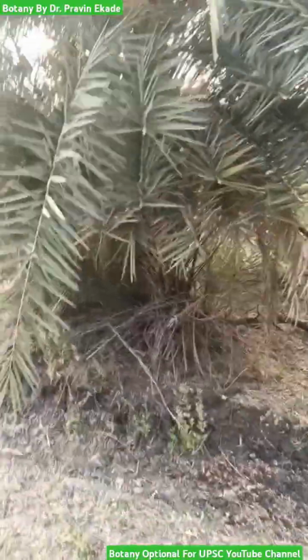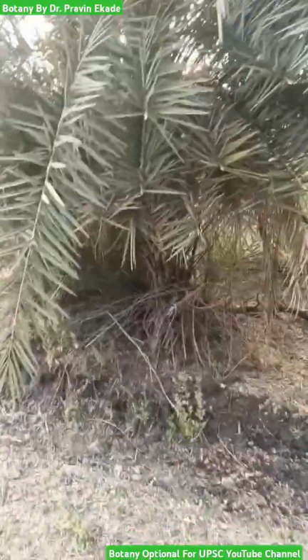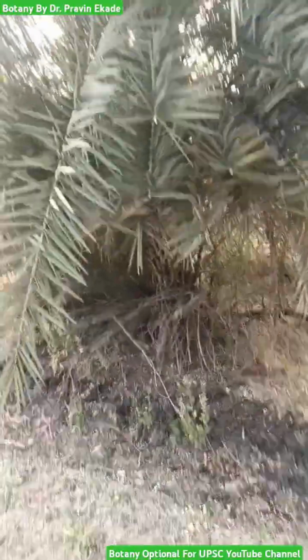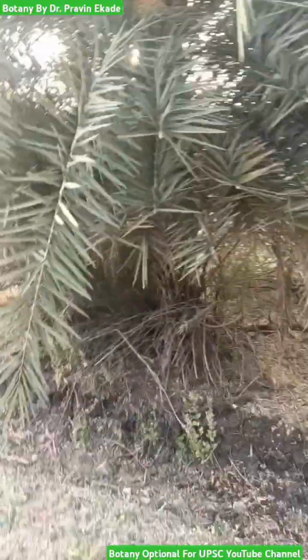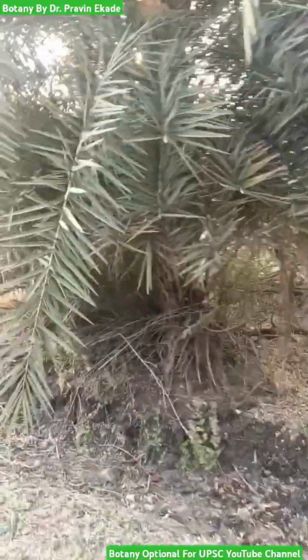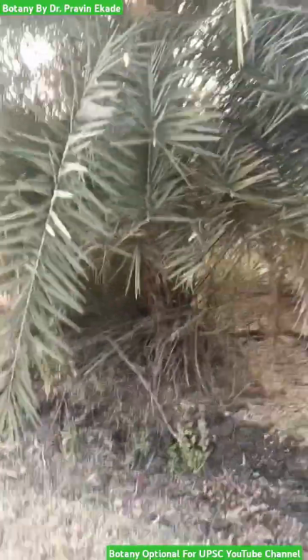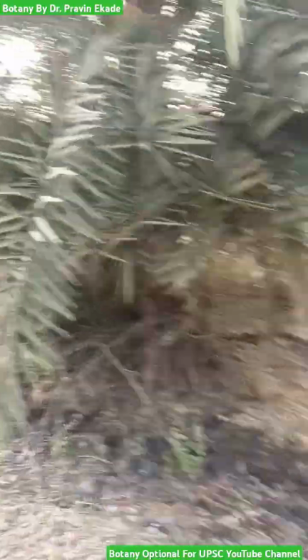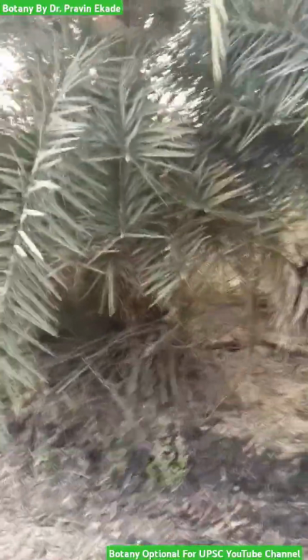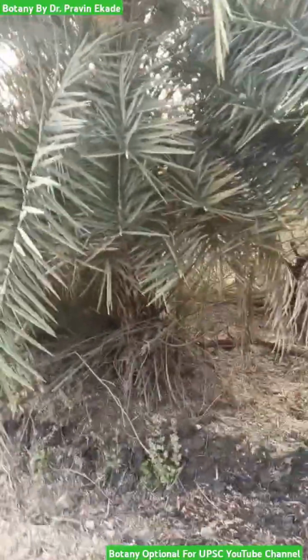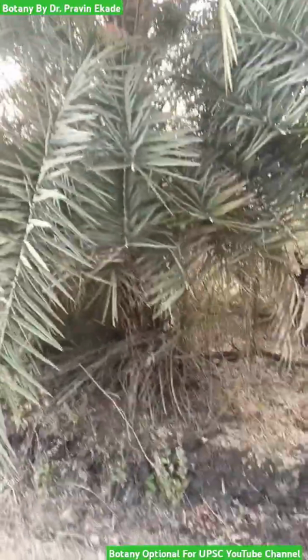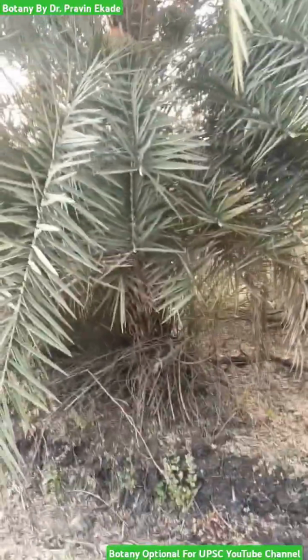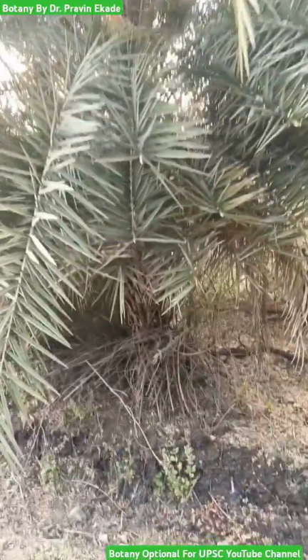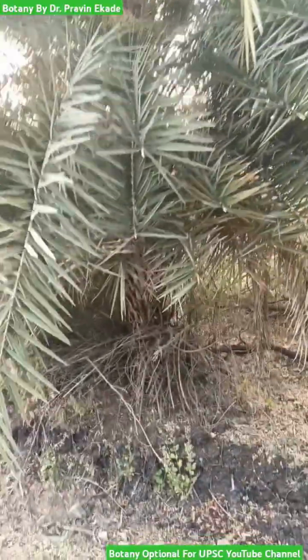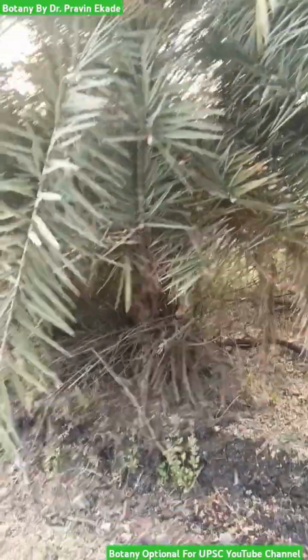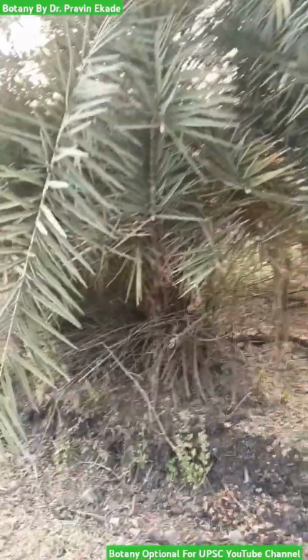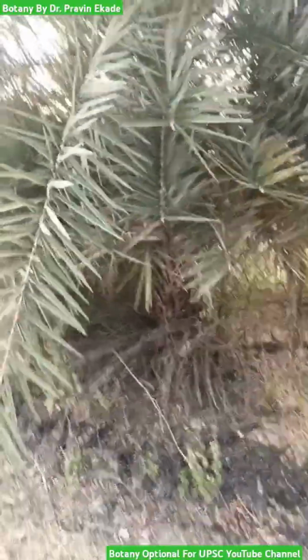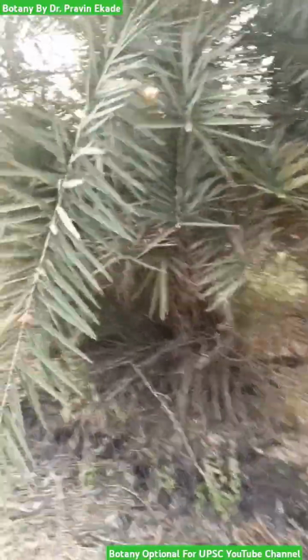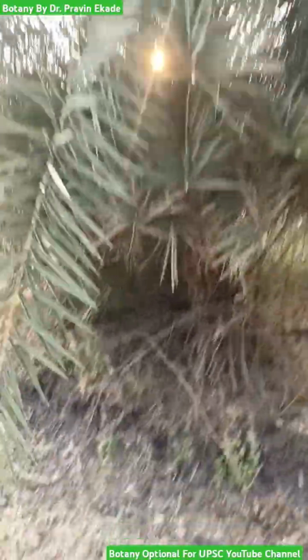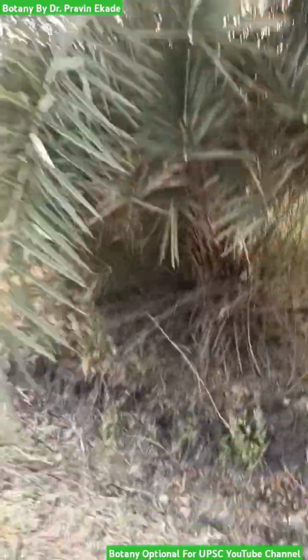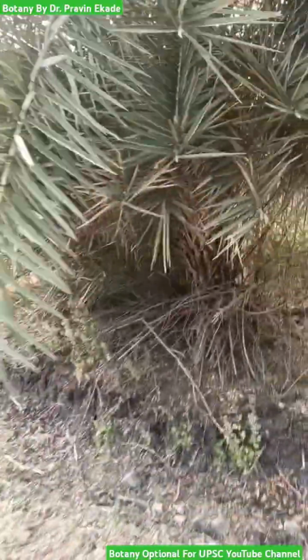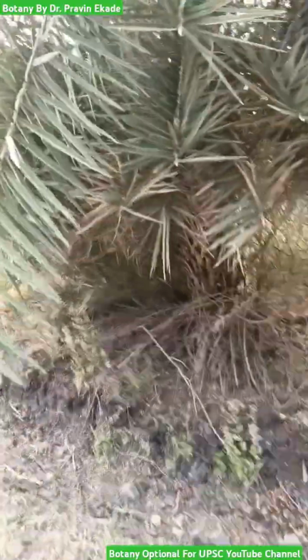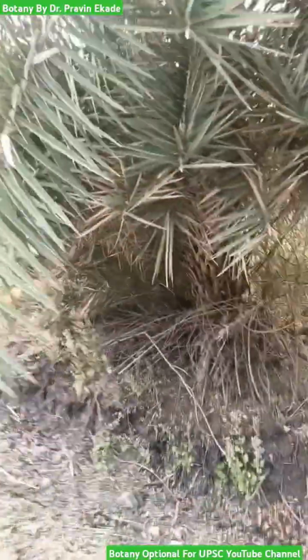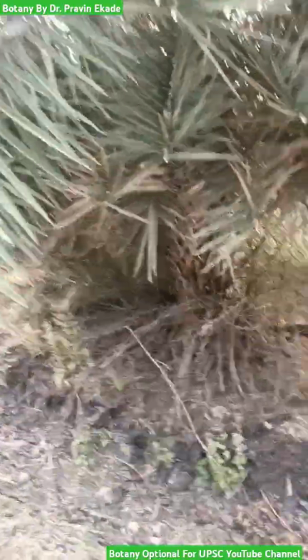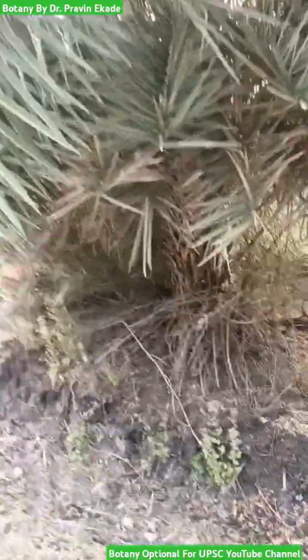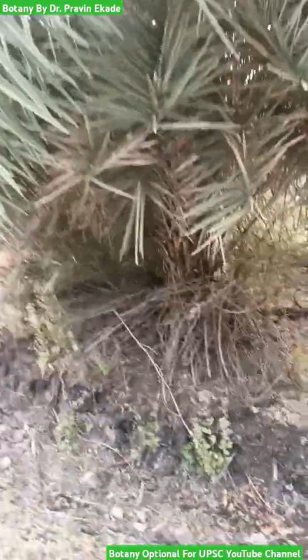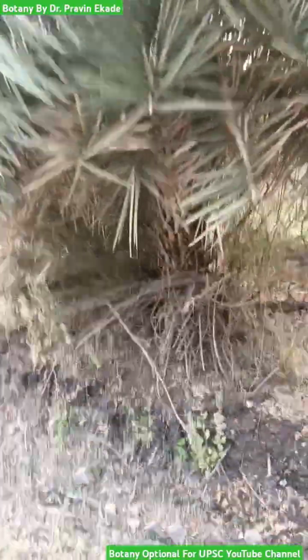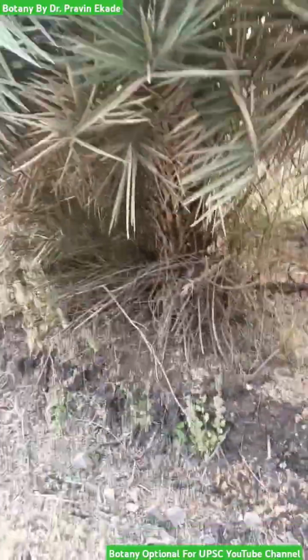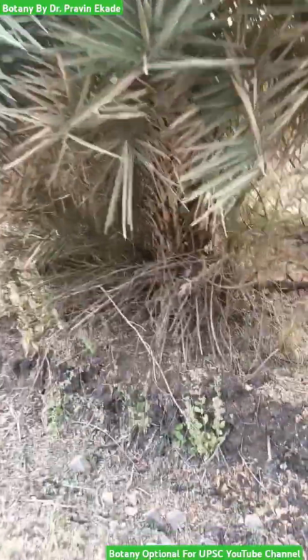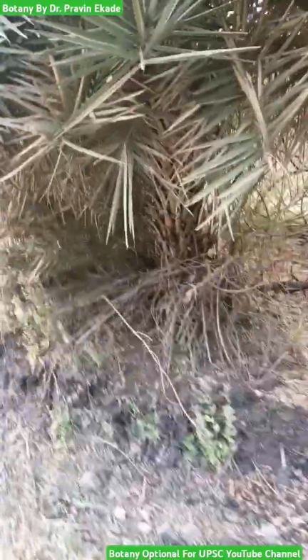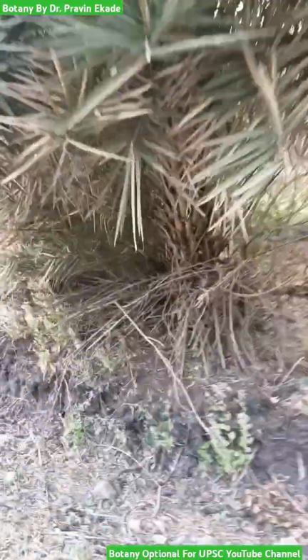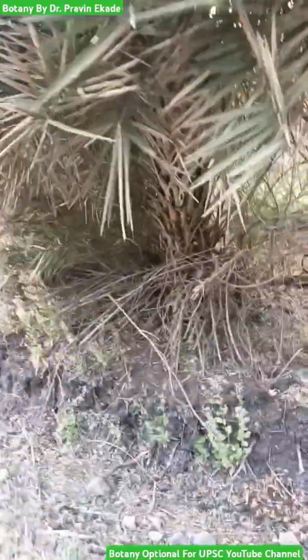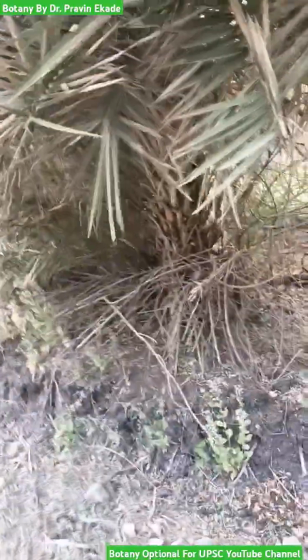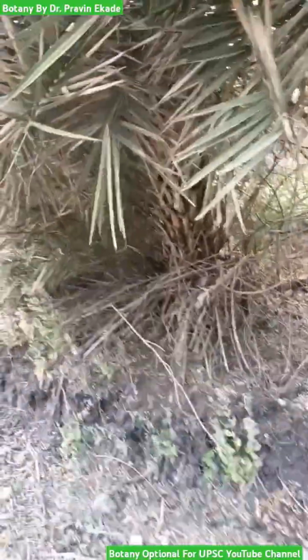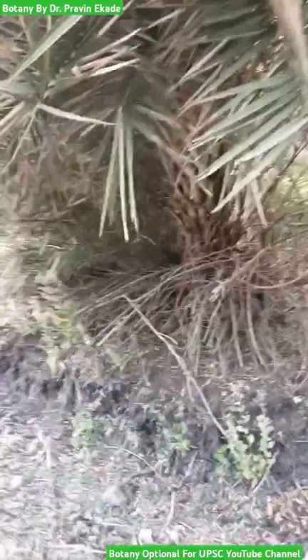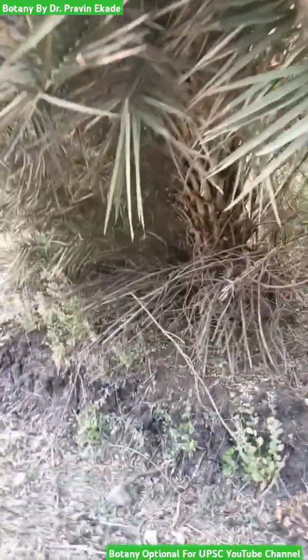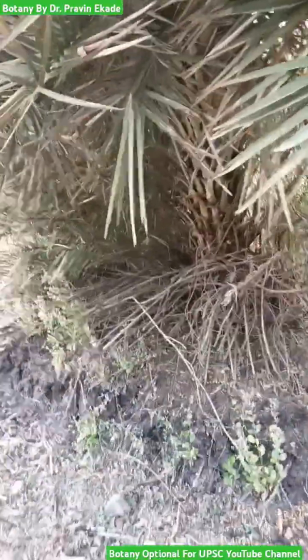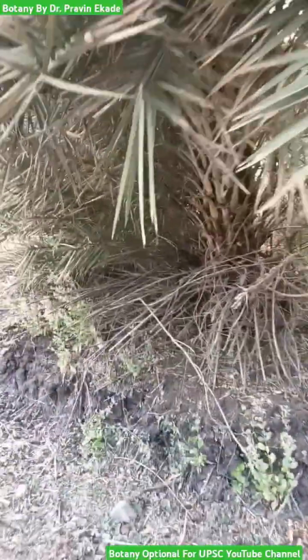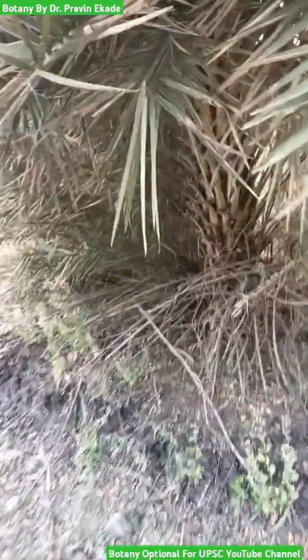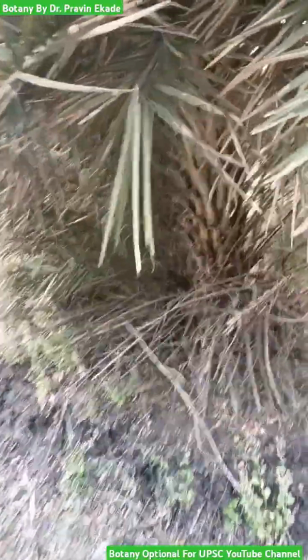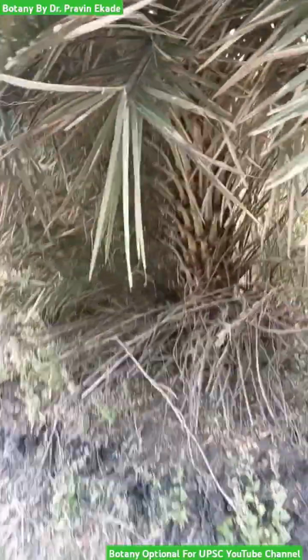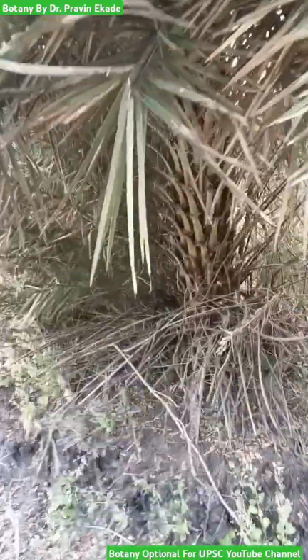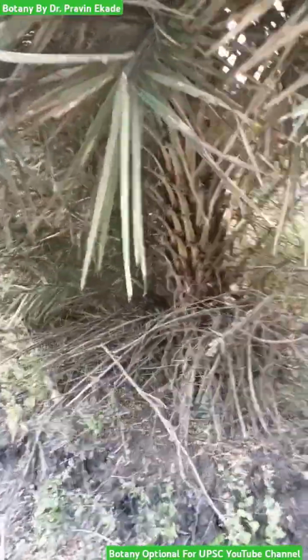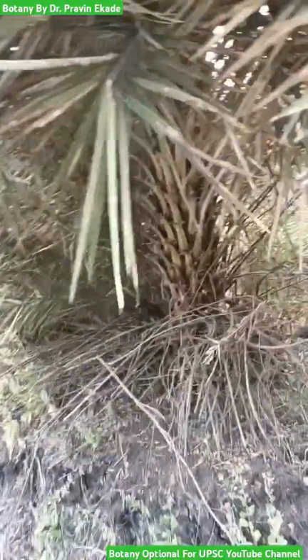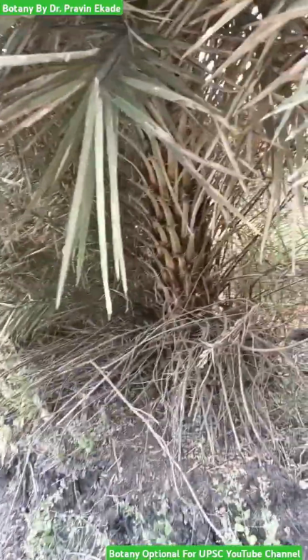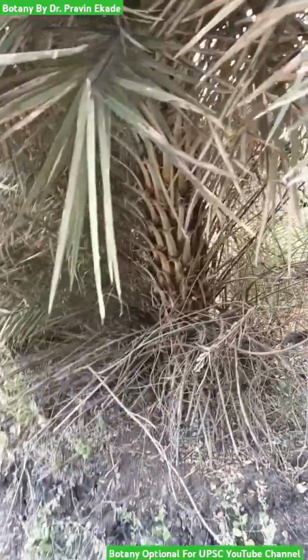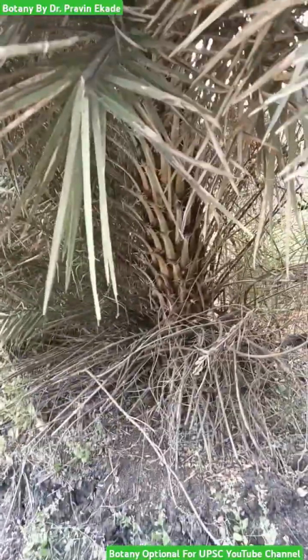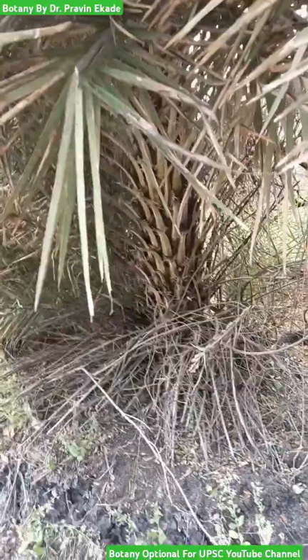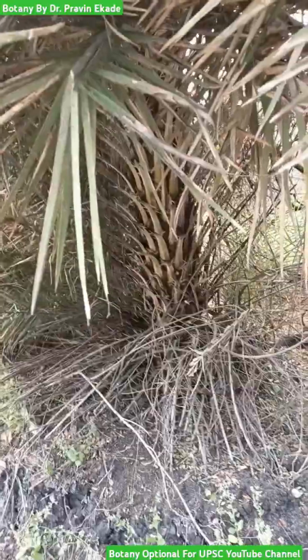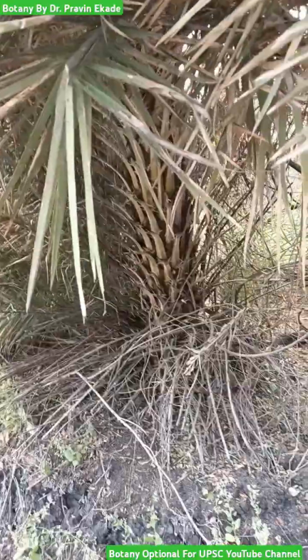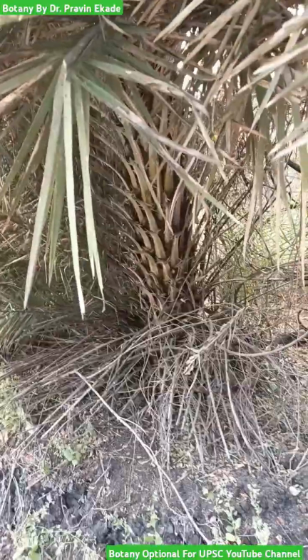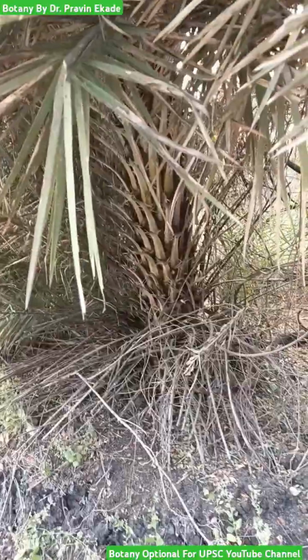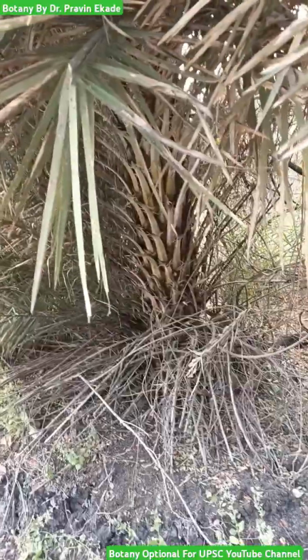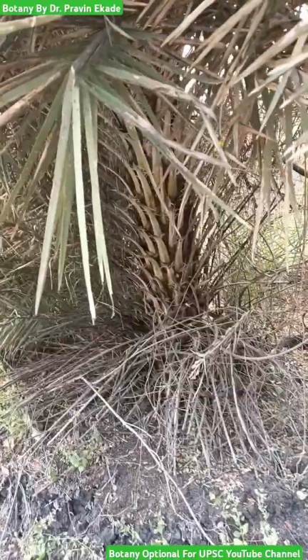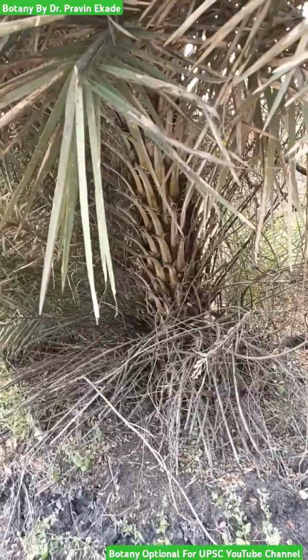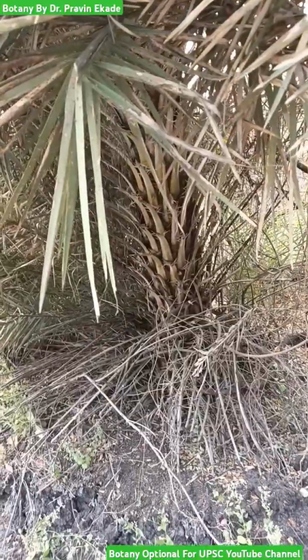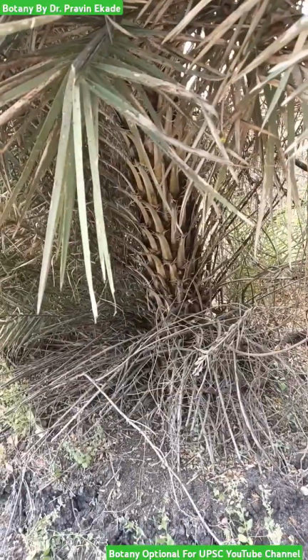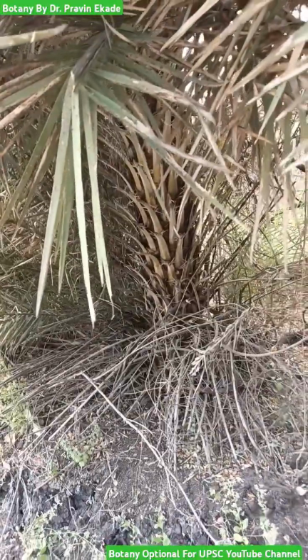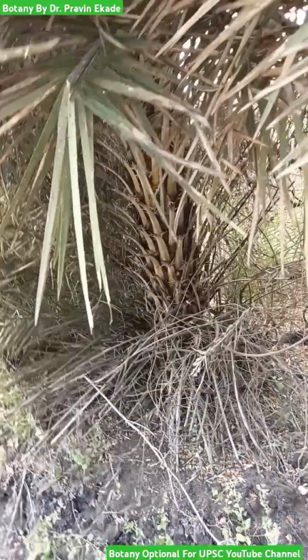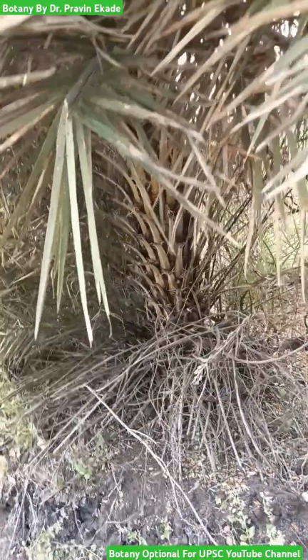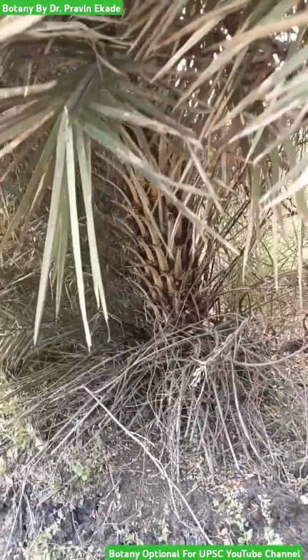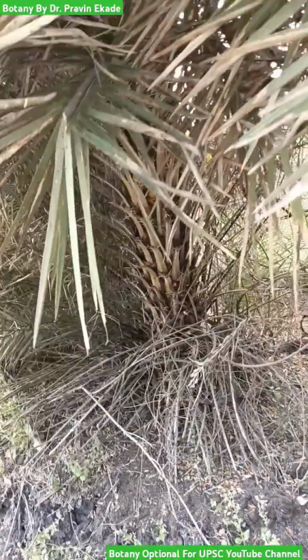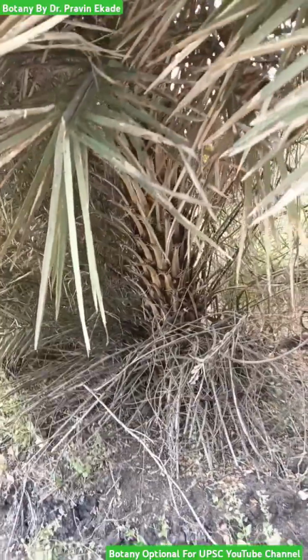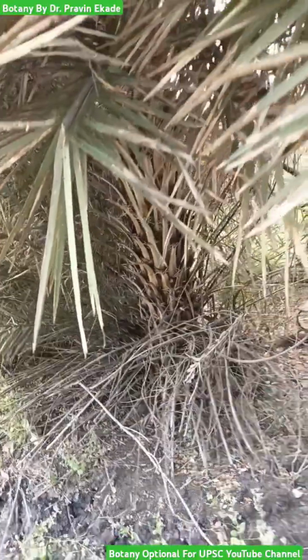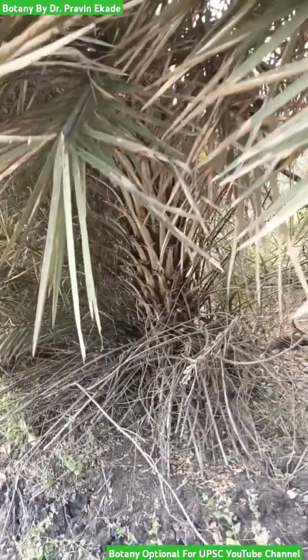Observe this plant species. The name of this plant is Phoenix sylvestris, belonging to the Arecaceae plant family.